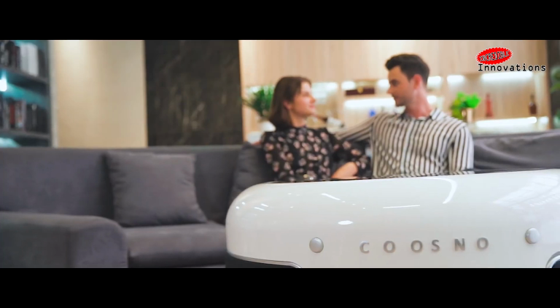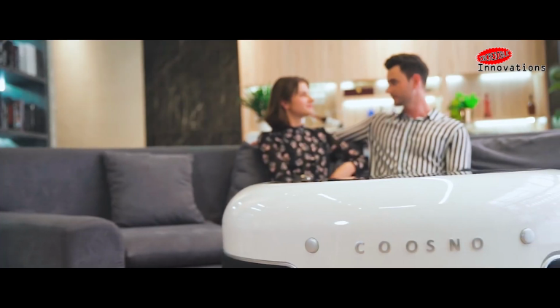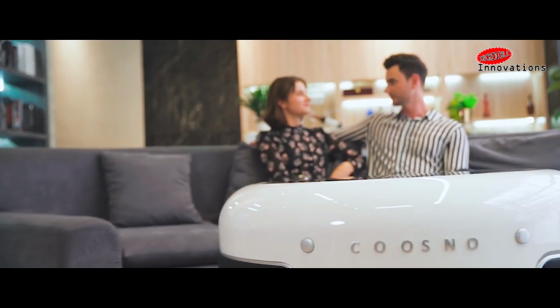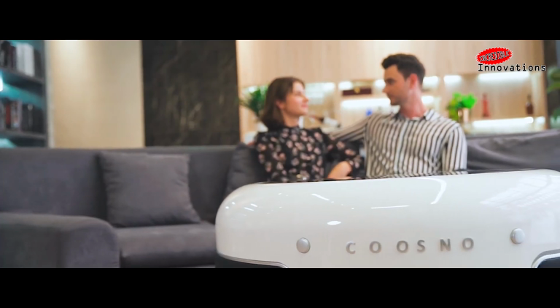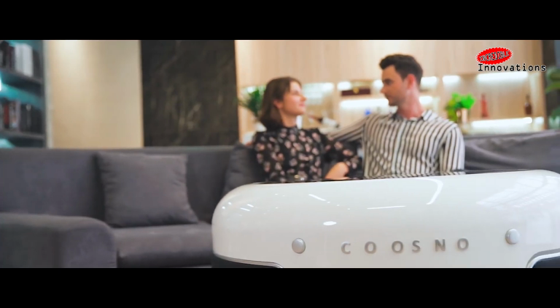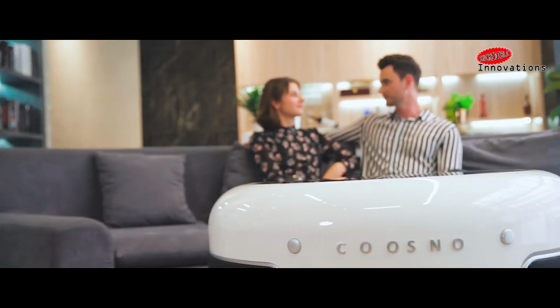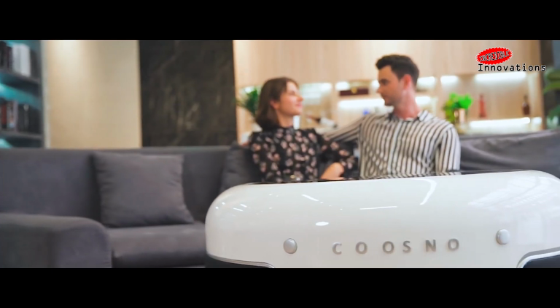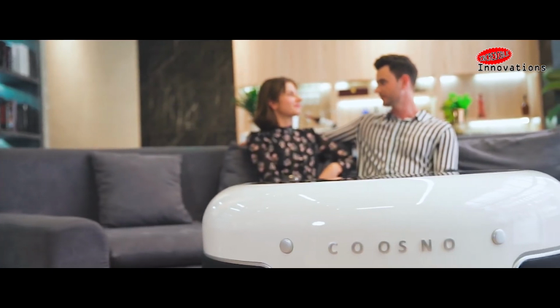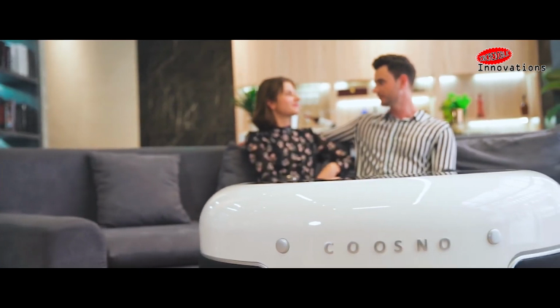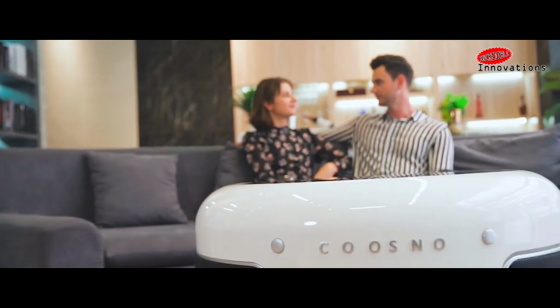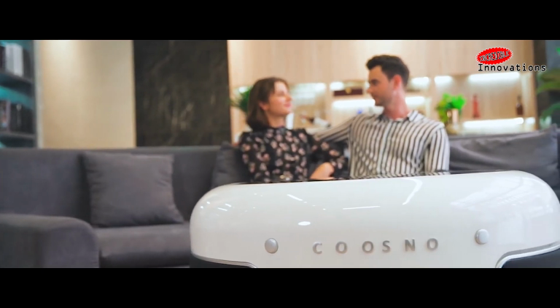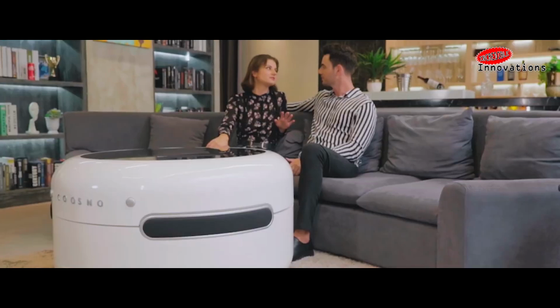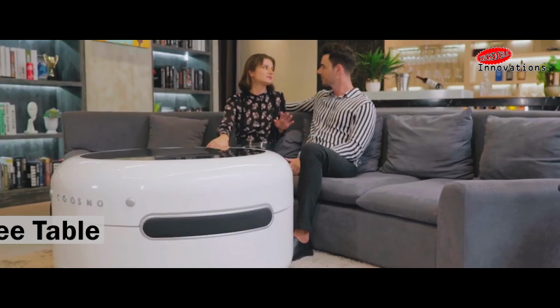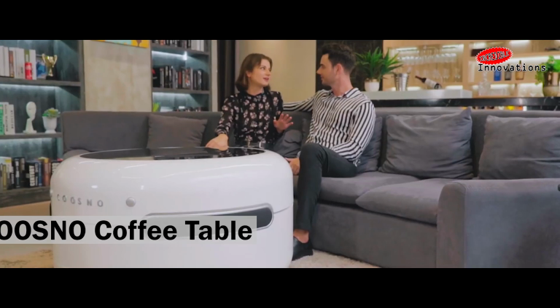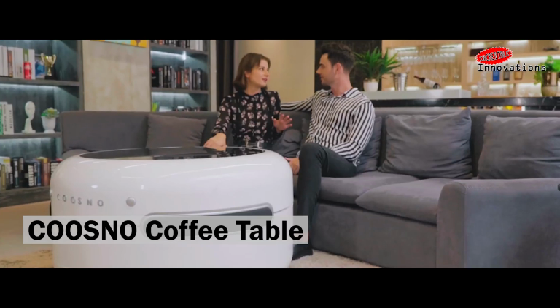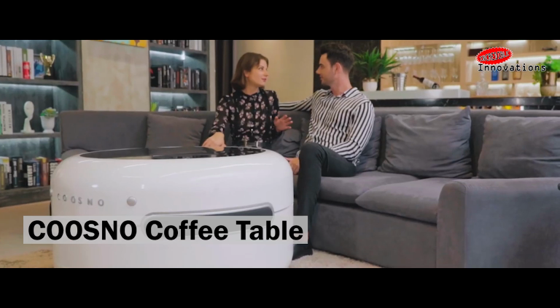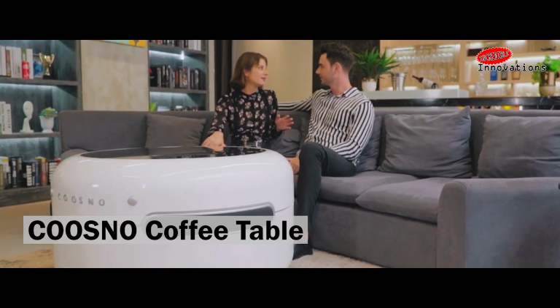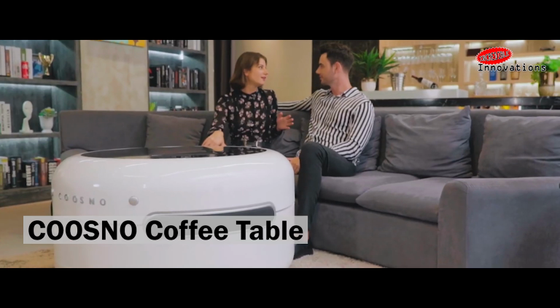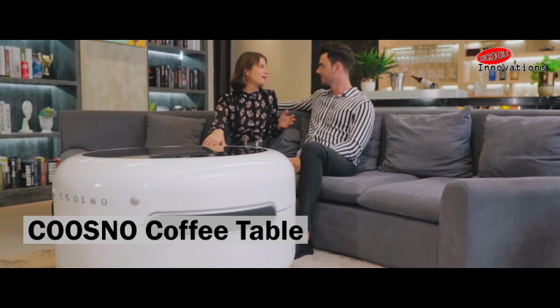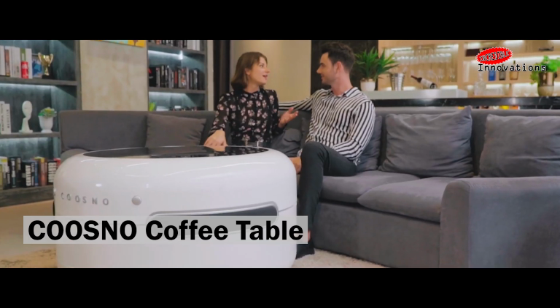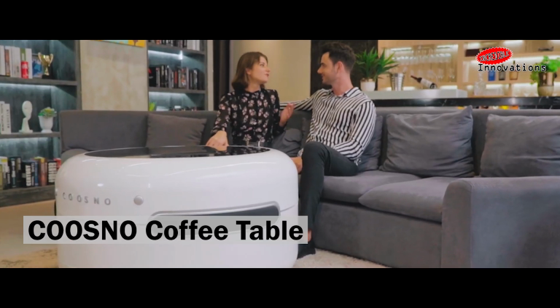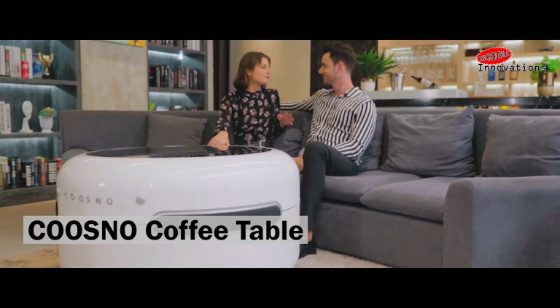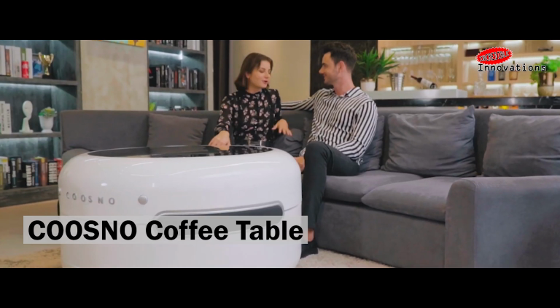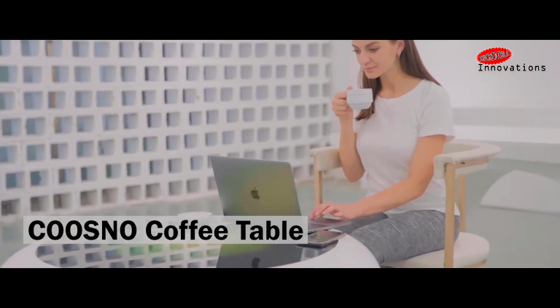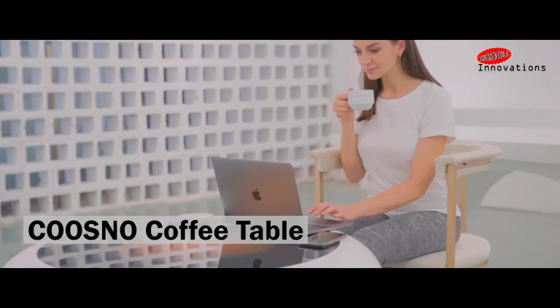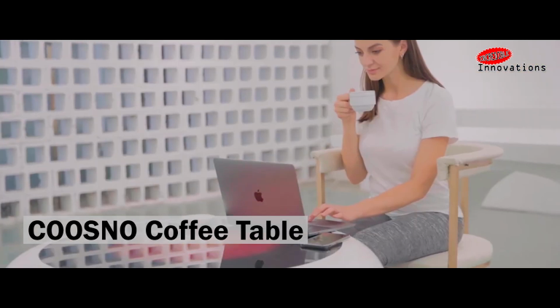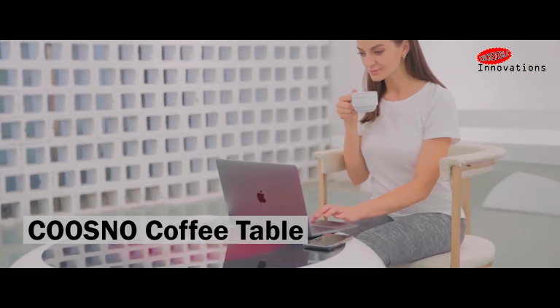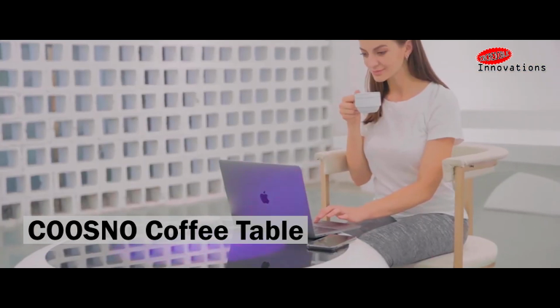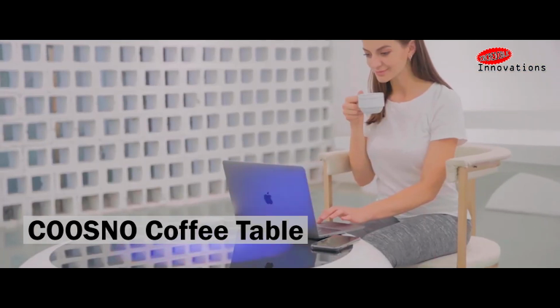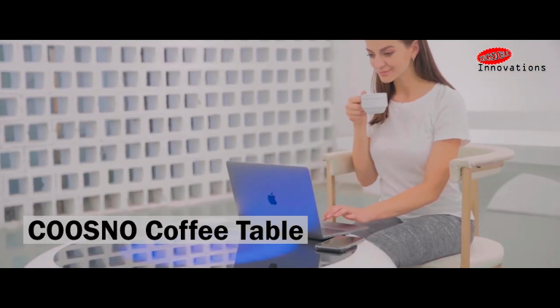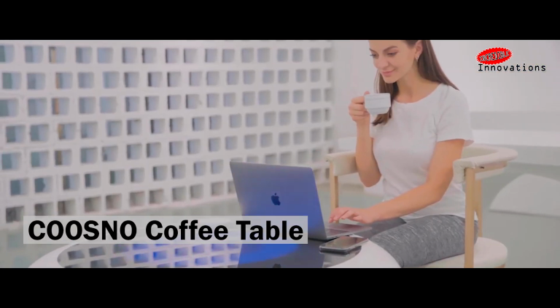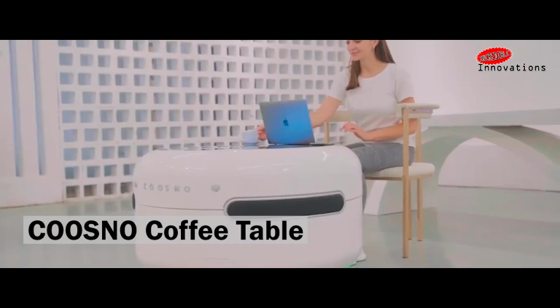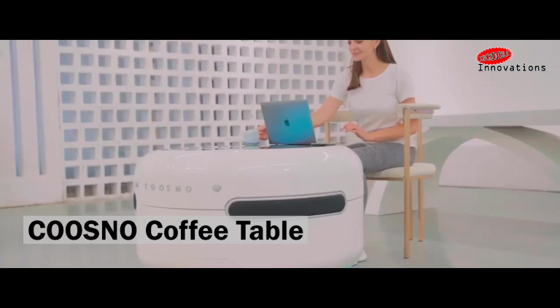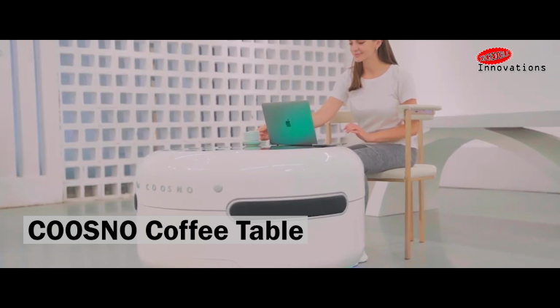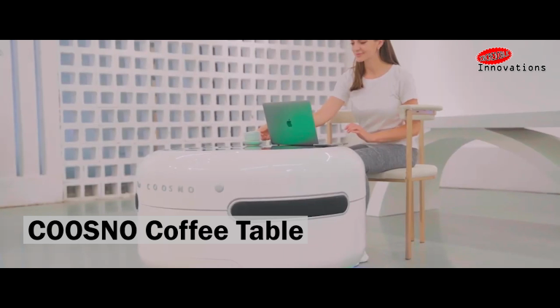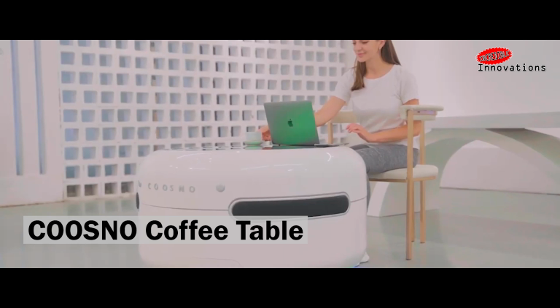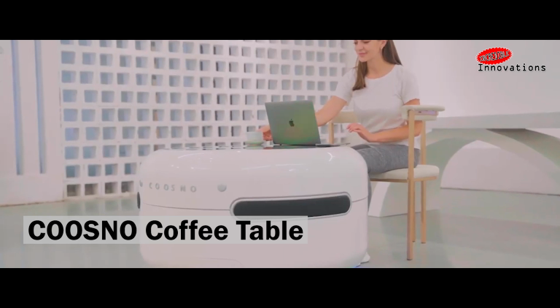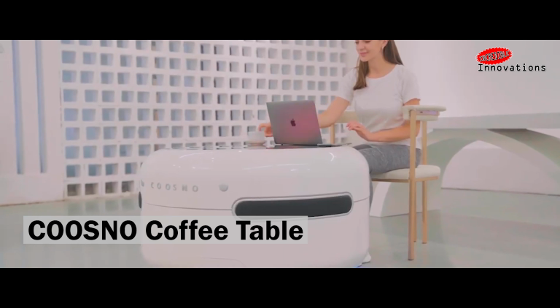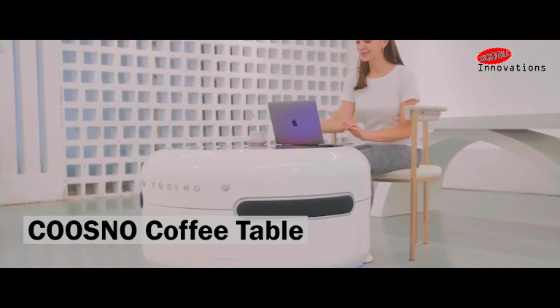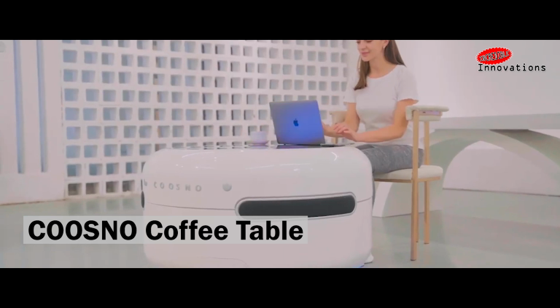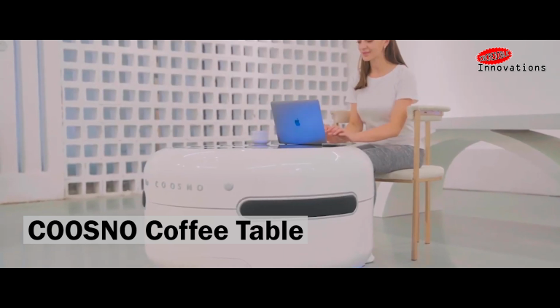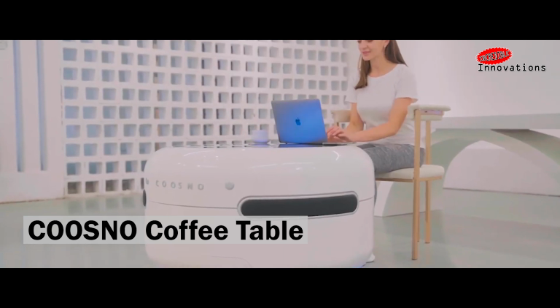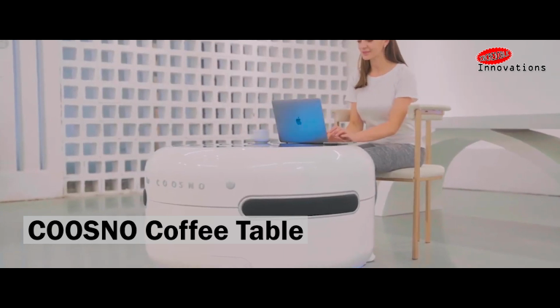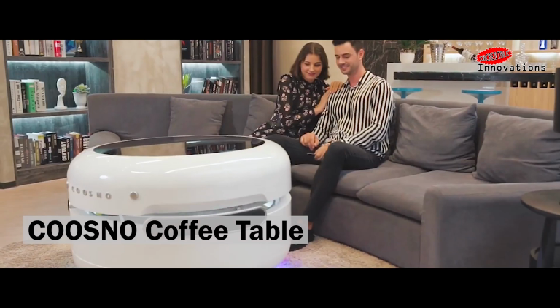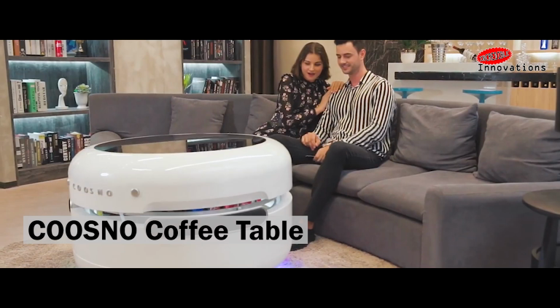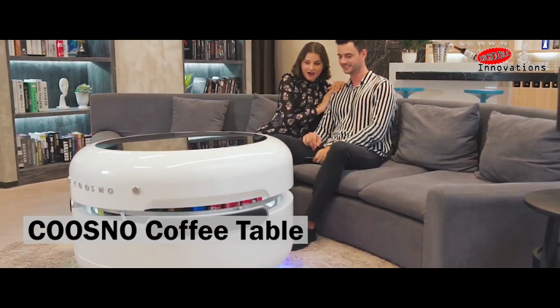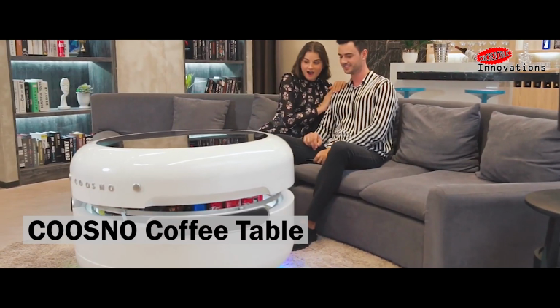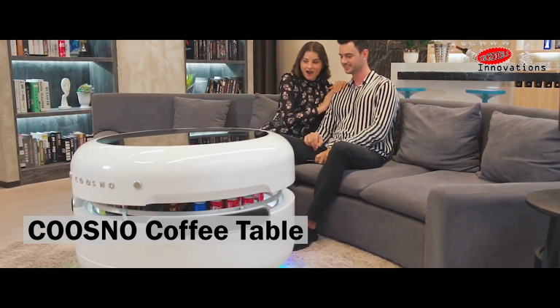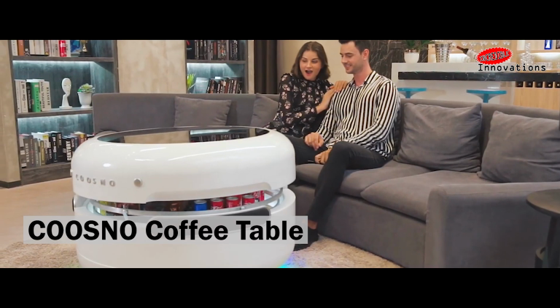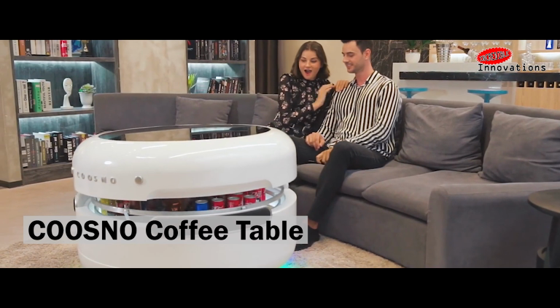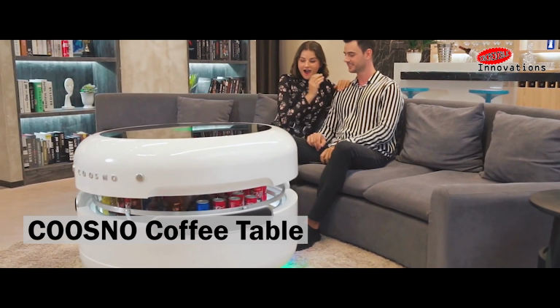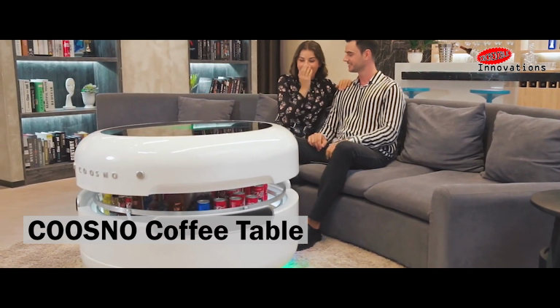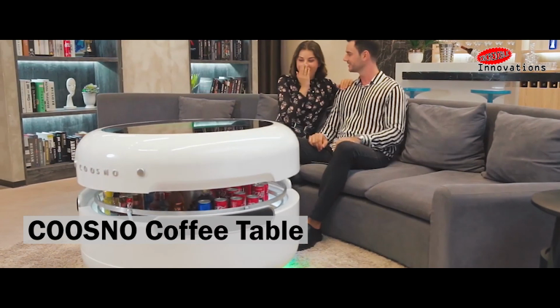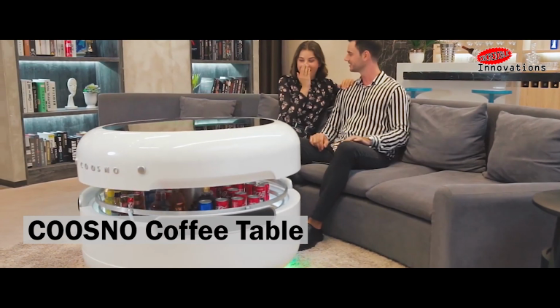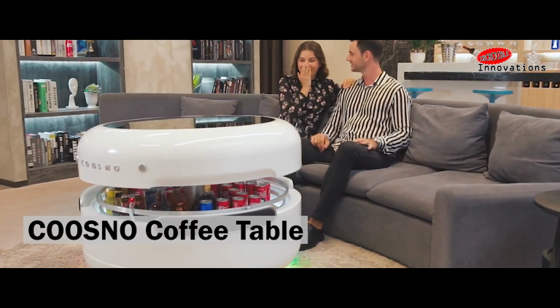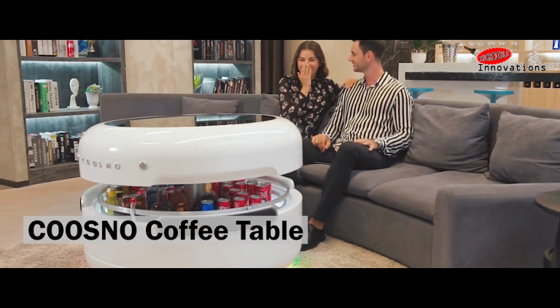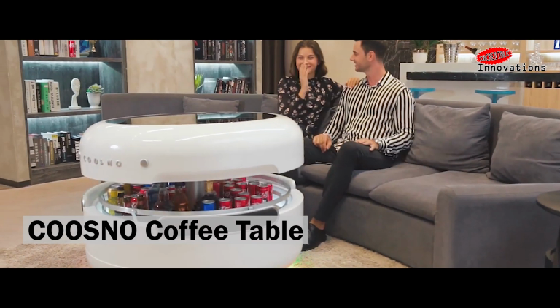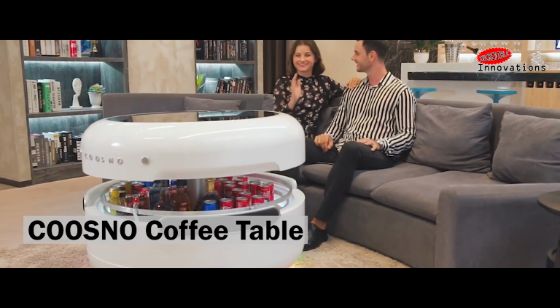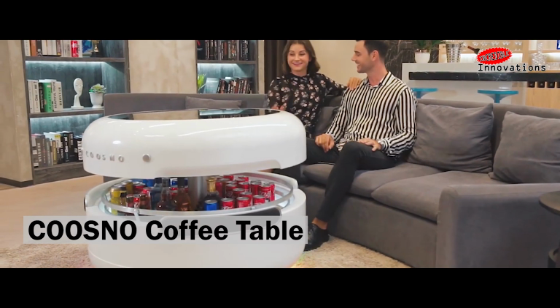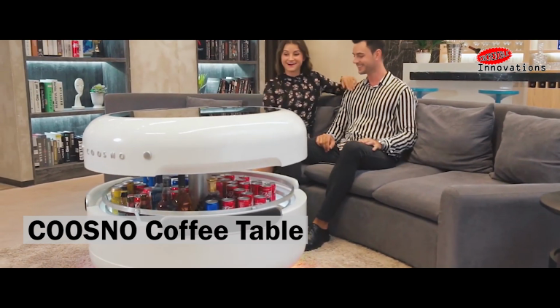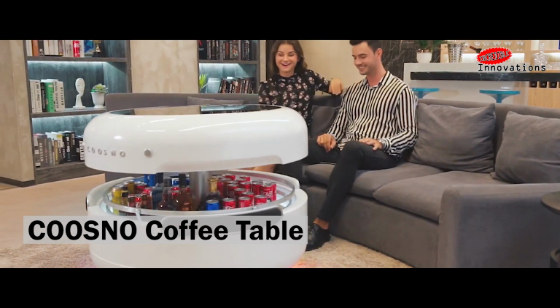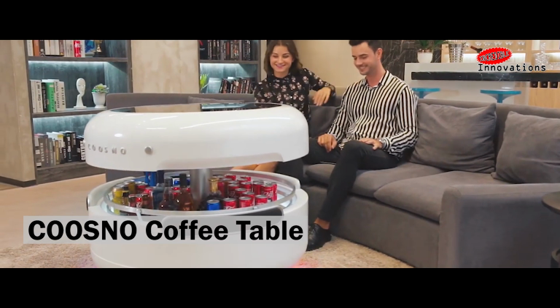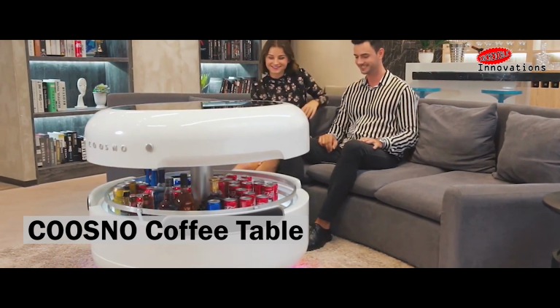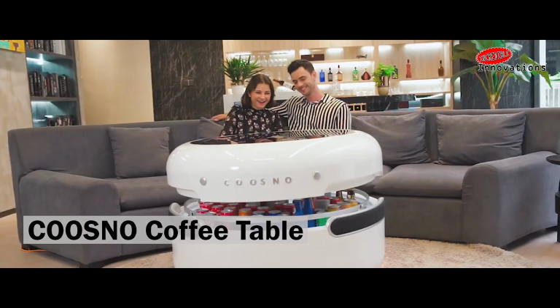Coffee lovers, this invention is for you. Kuzno, the smart coffee table. So what is so smart about it? Let's see.